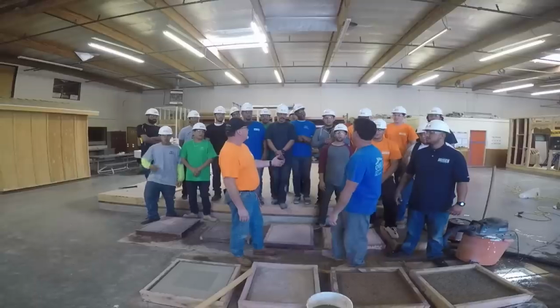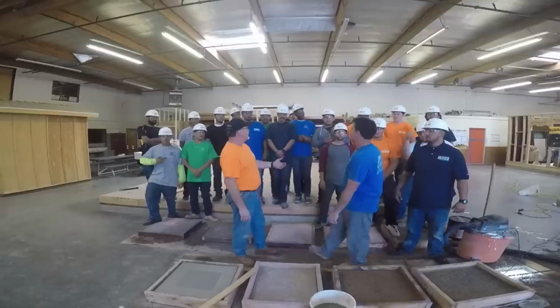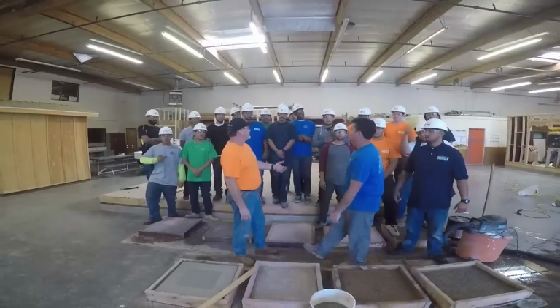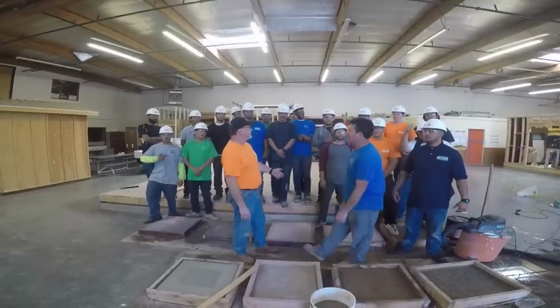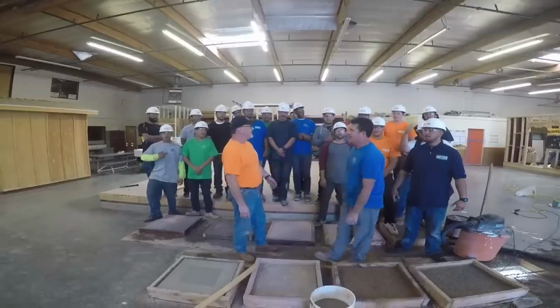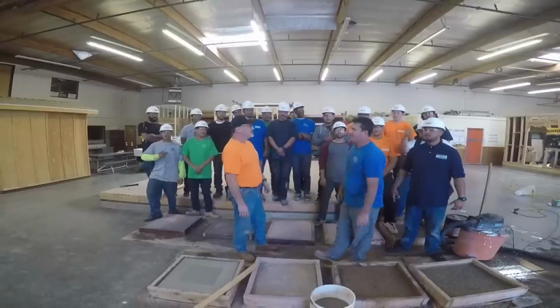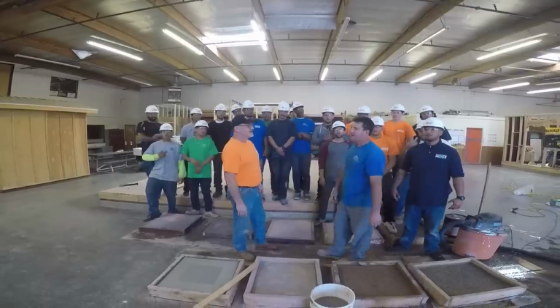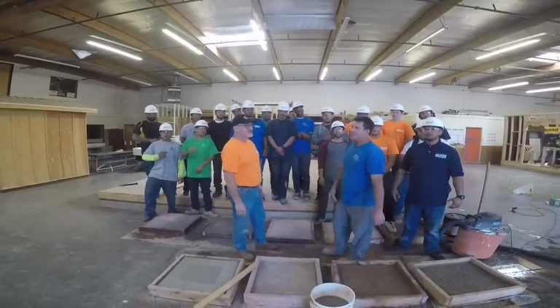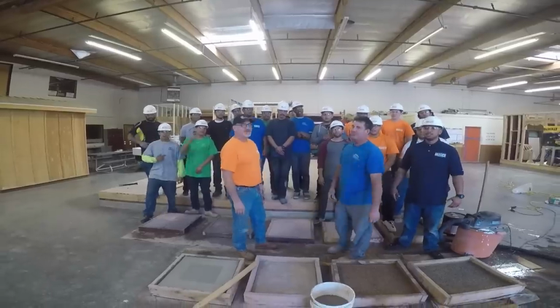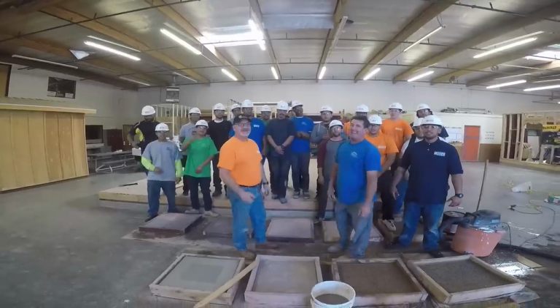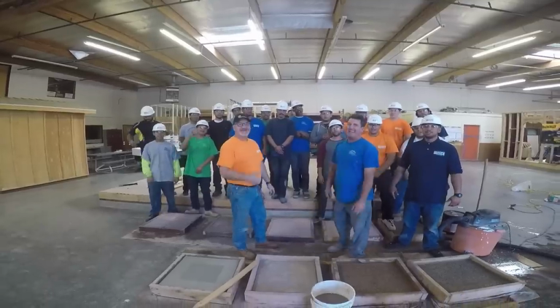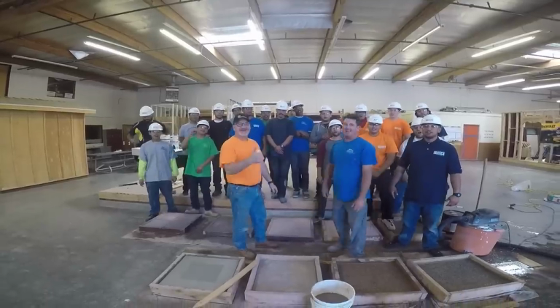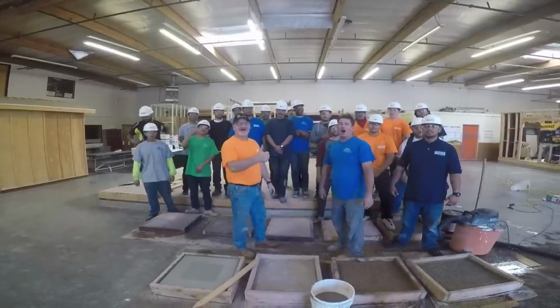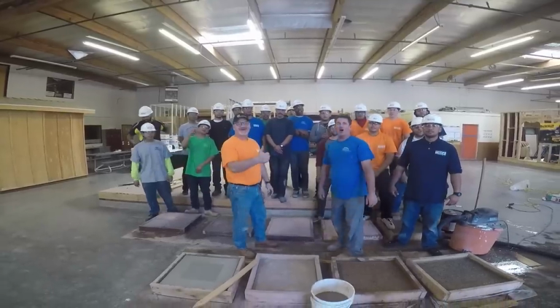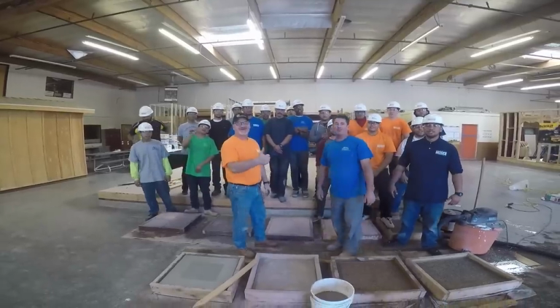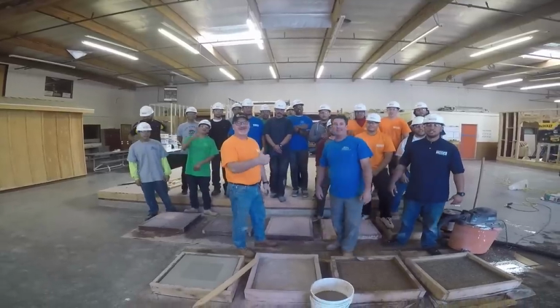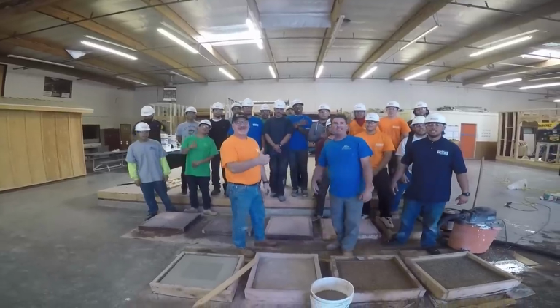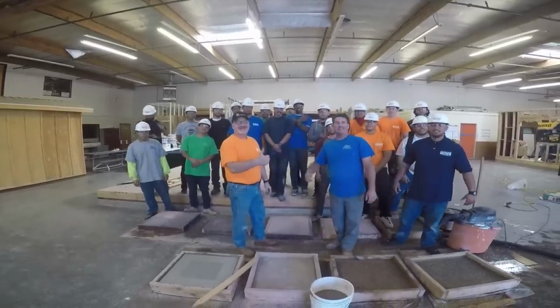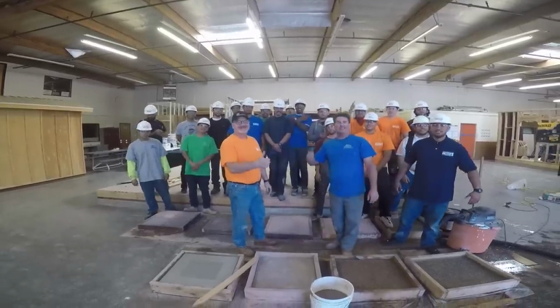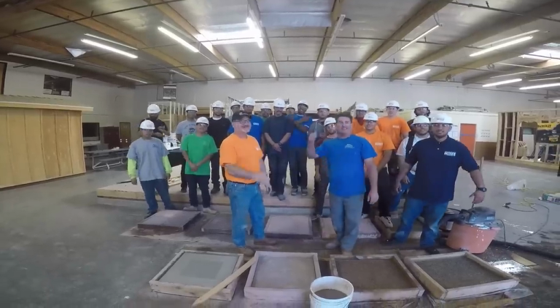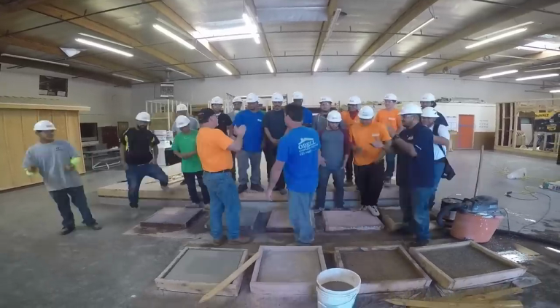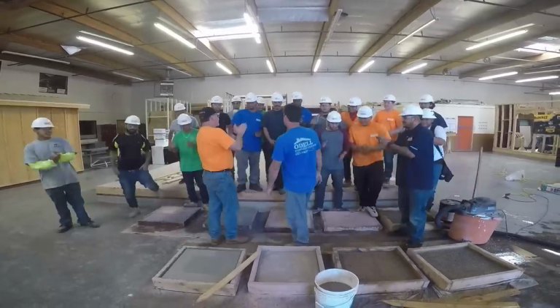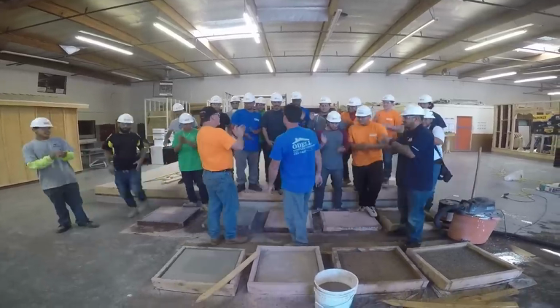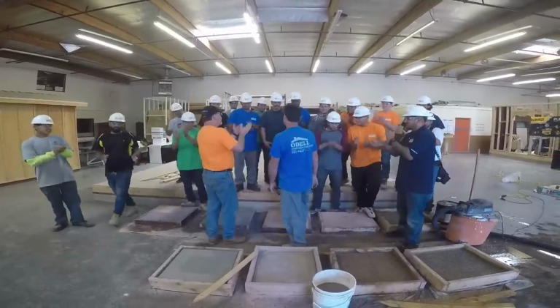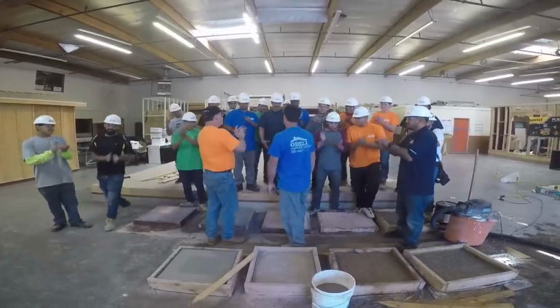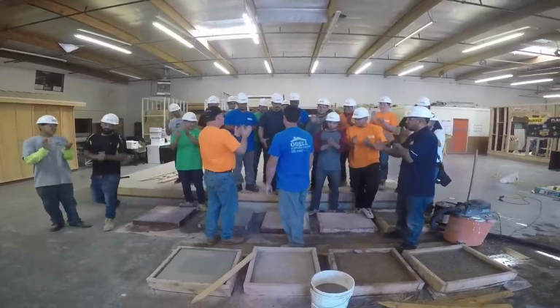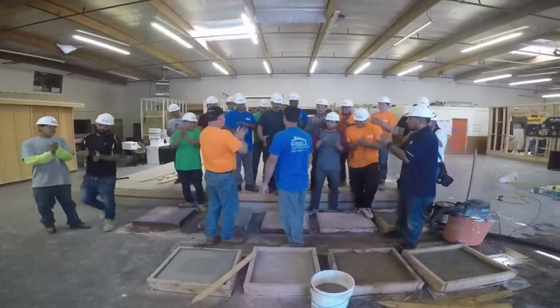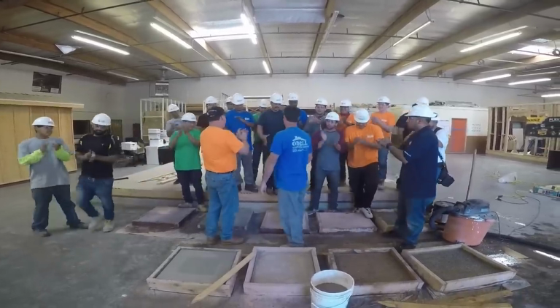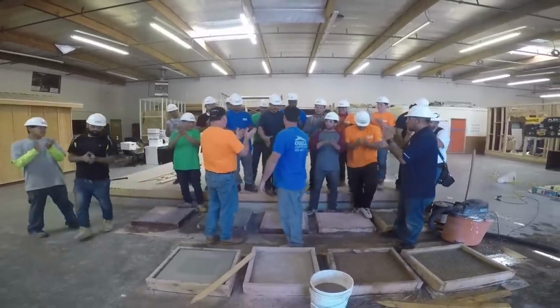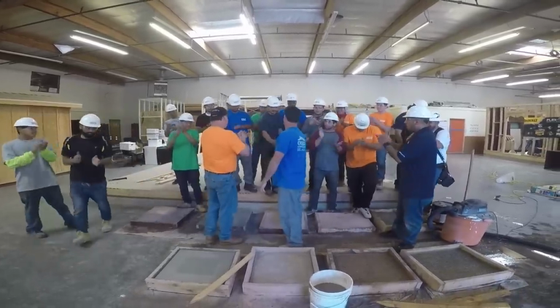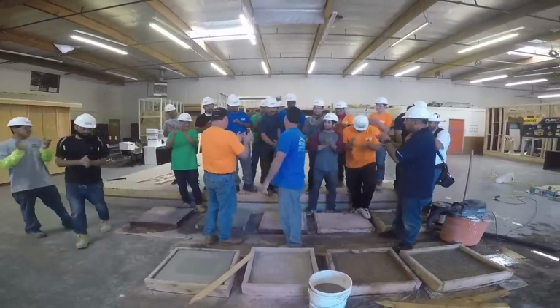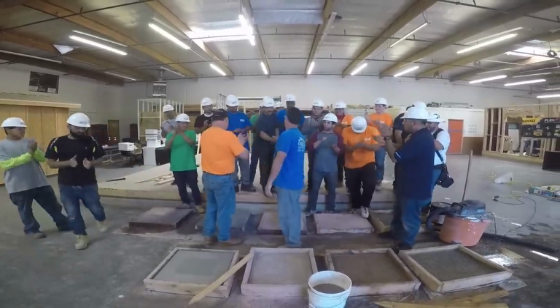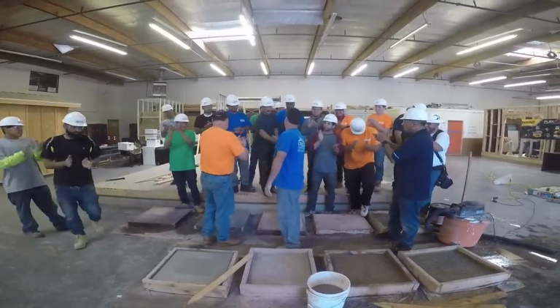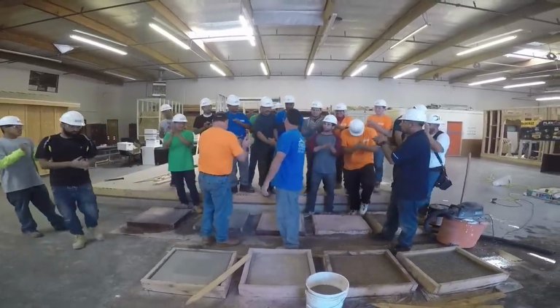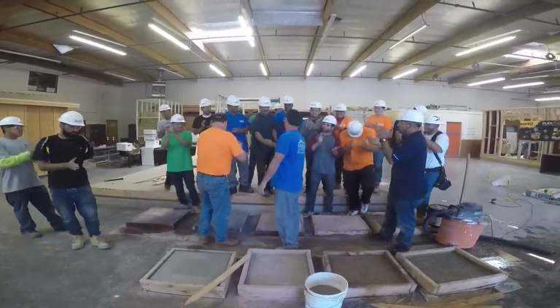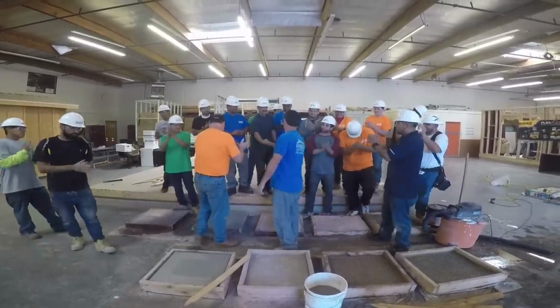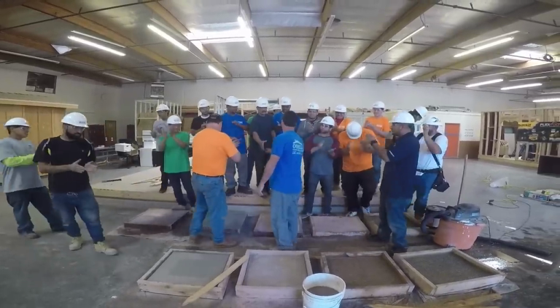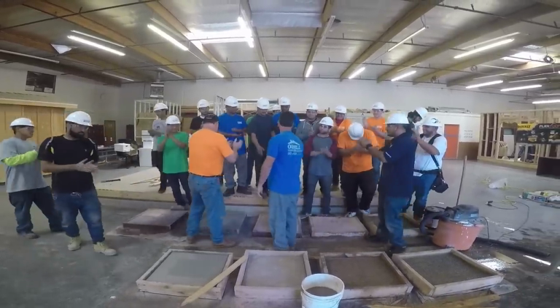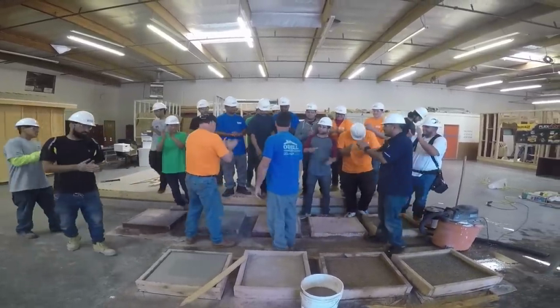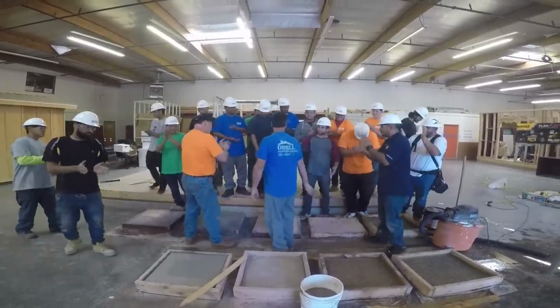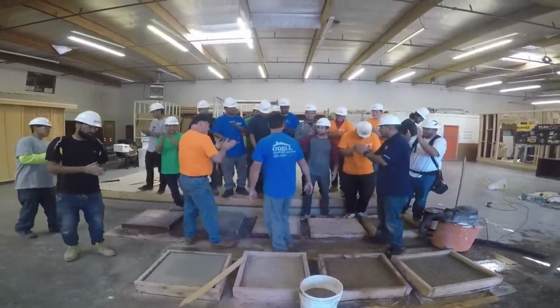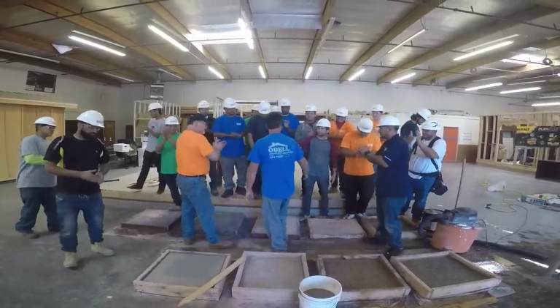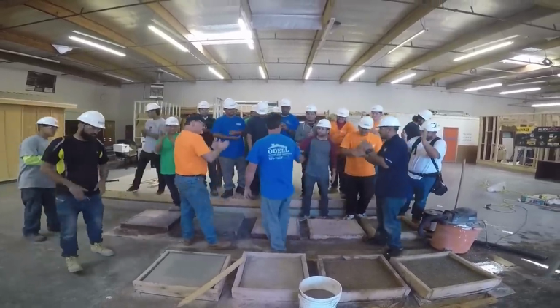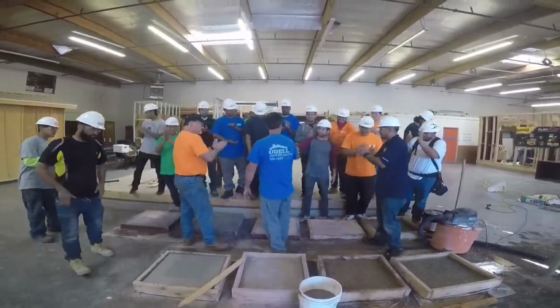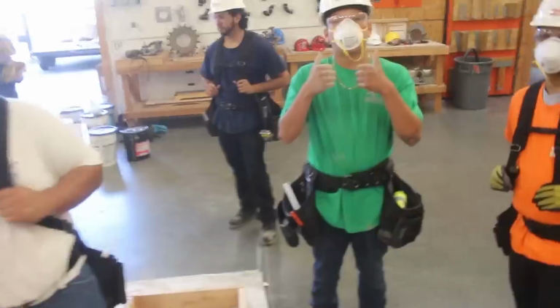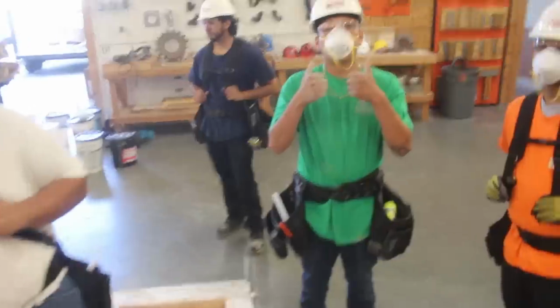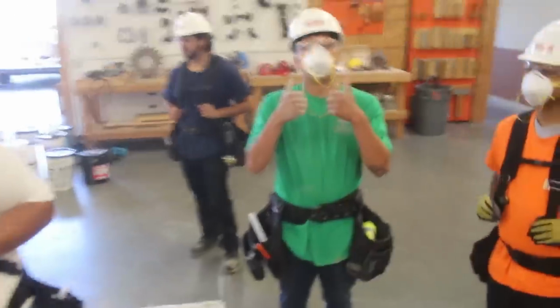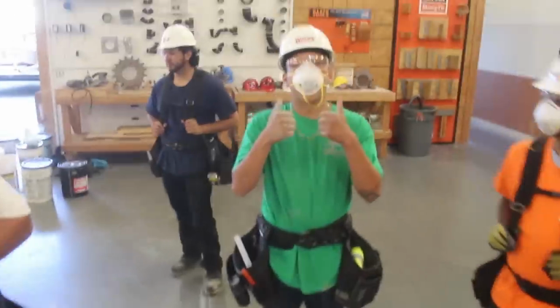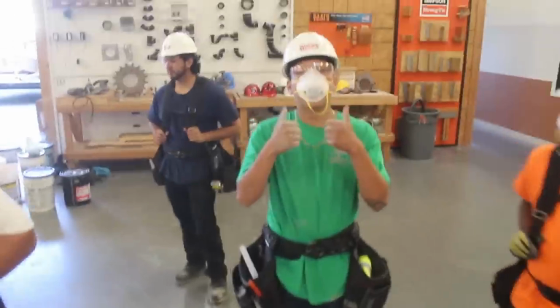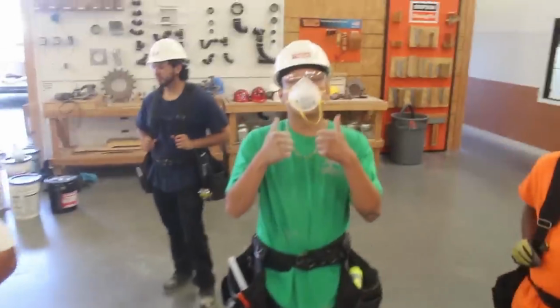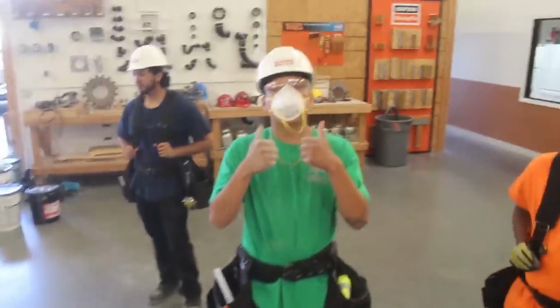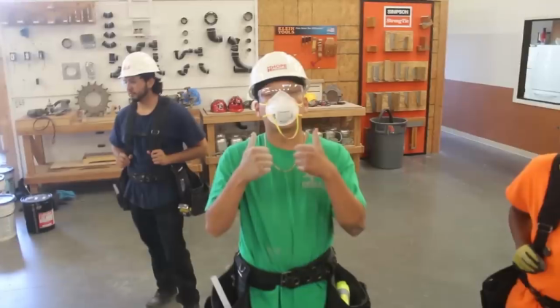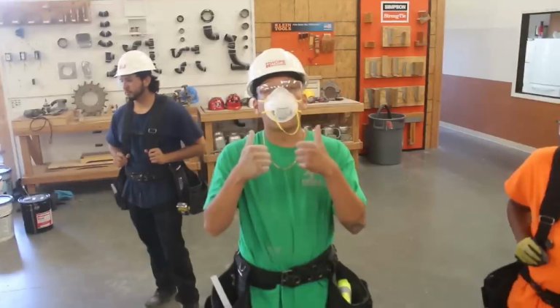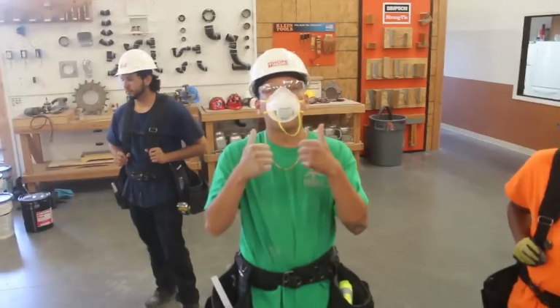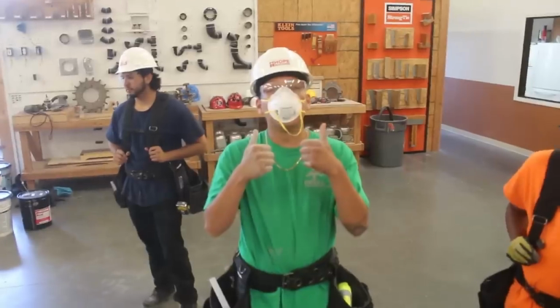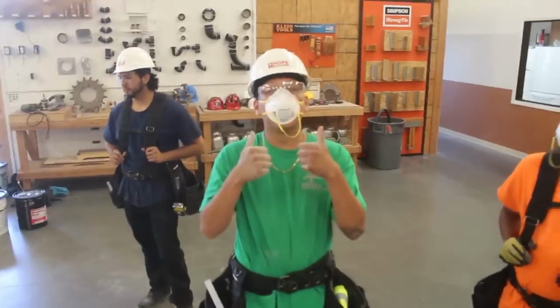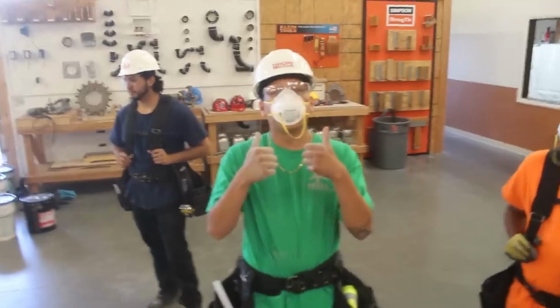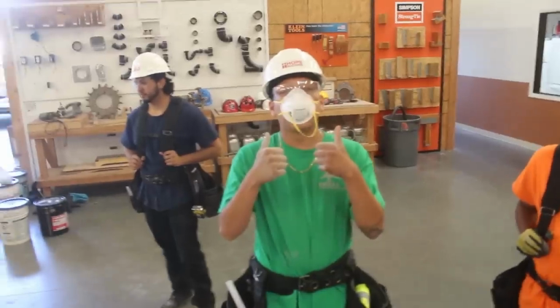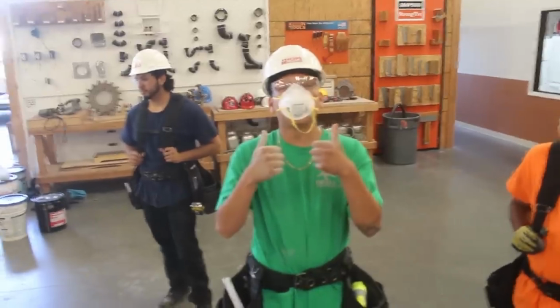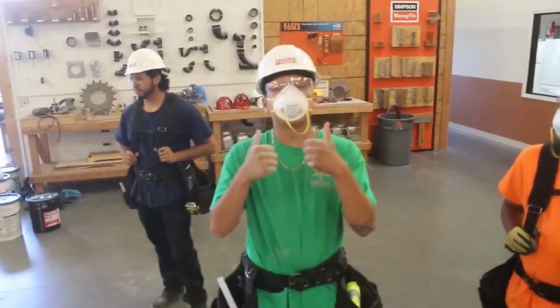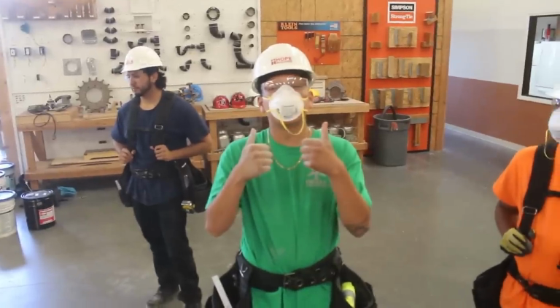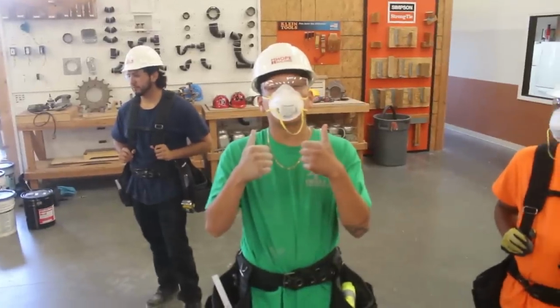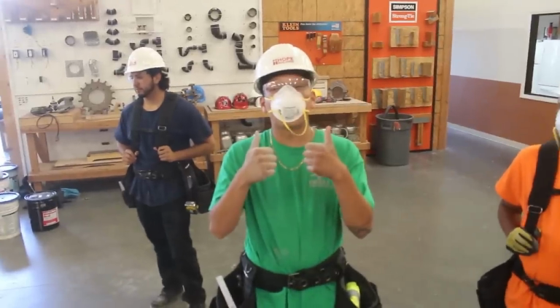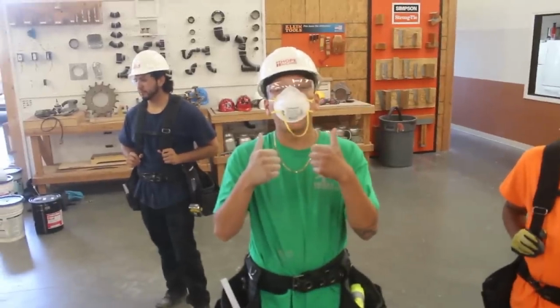Odell Complete Concrete. Like, Comment, and Subscribe.